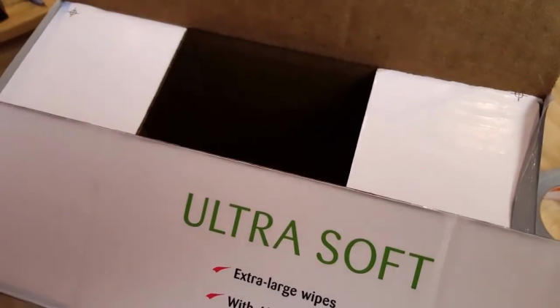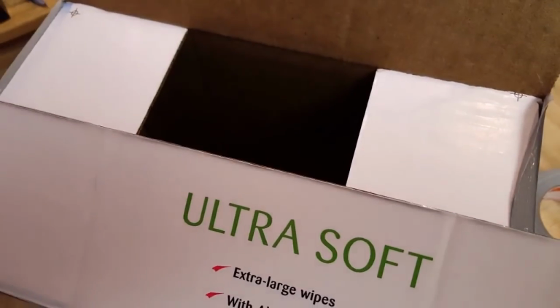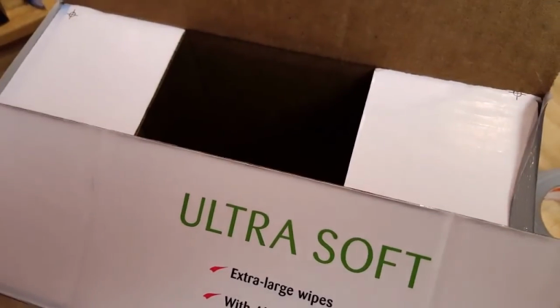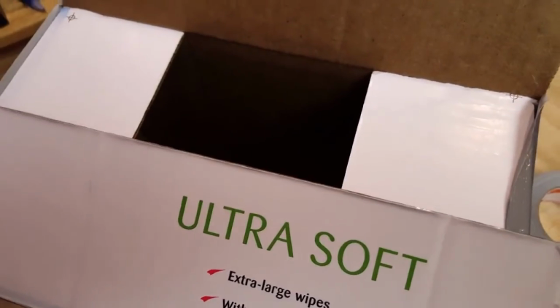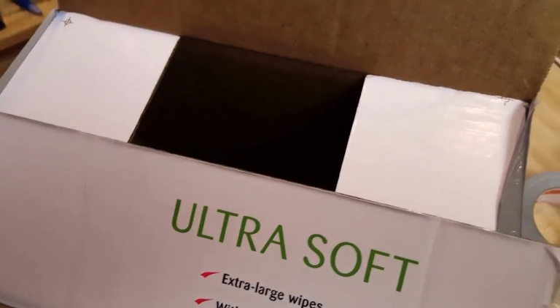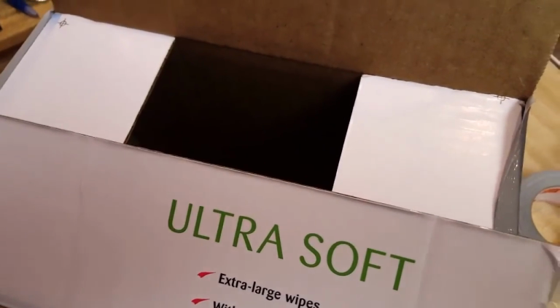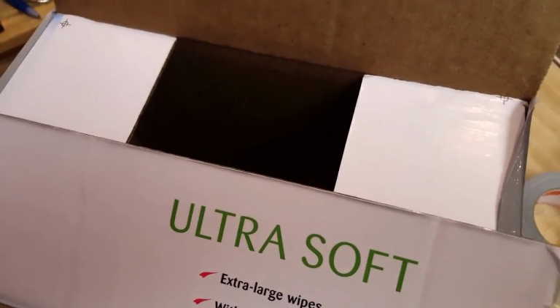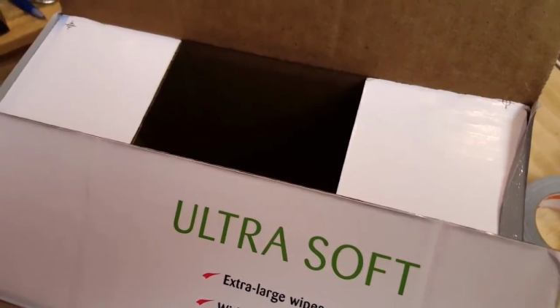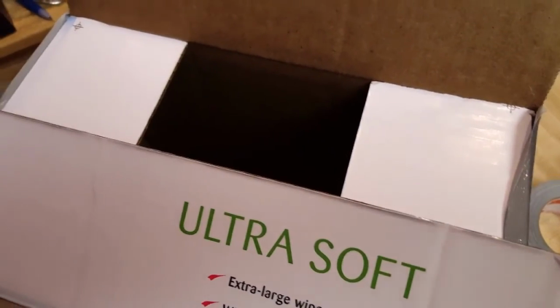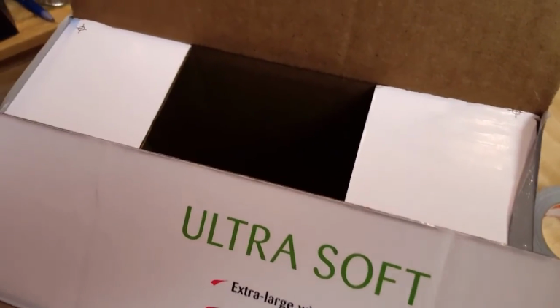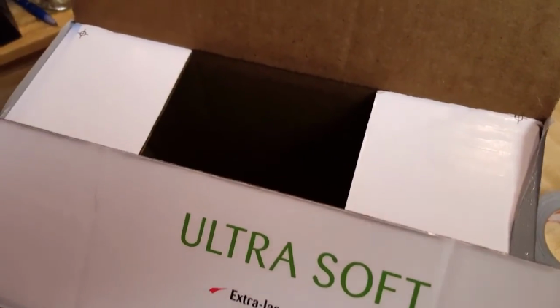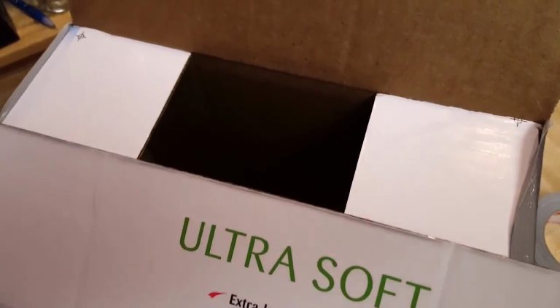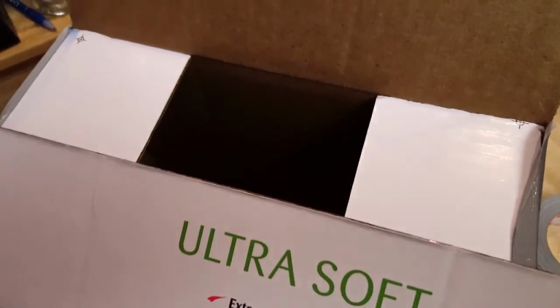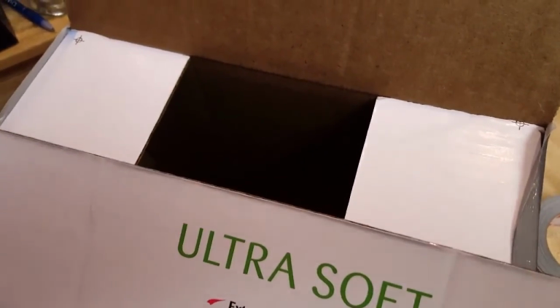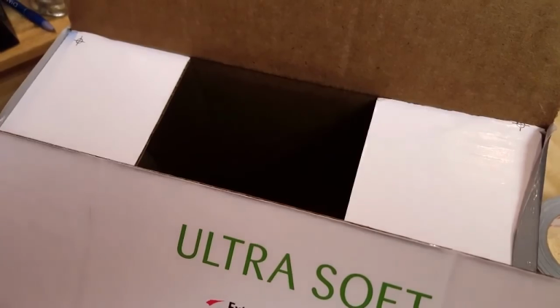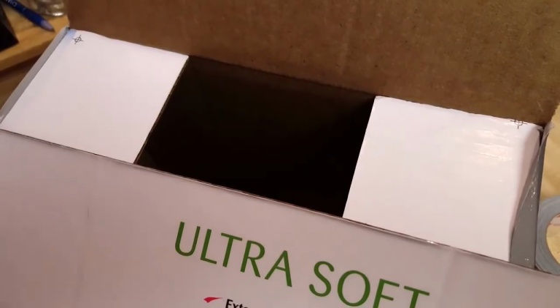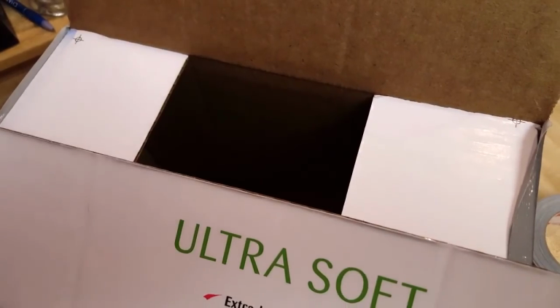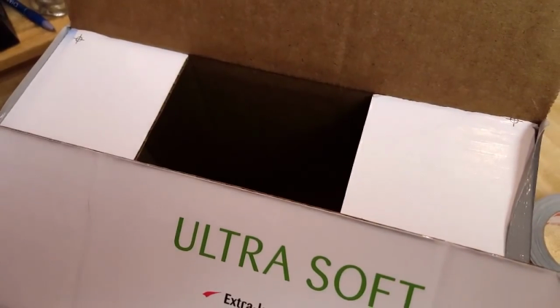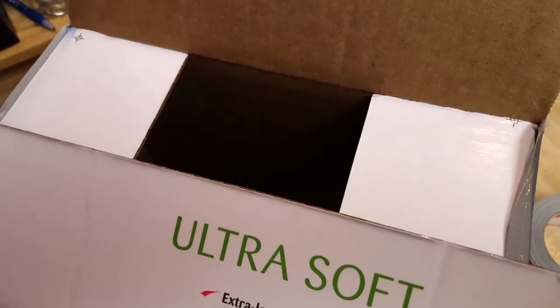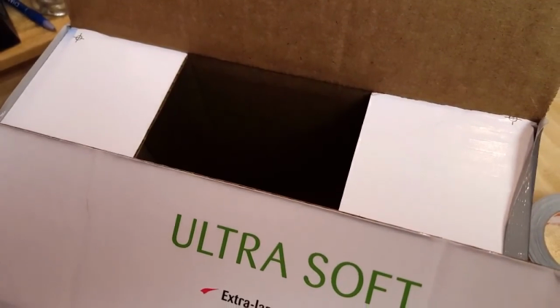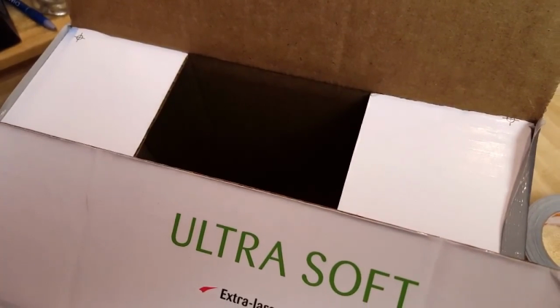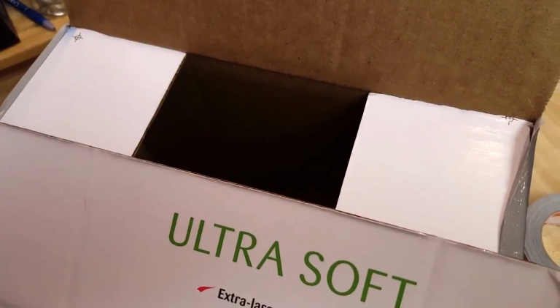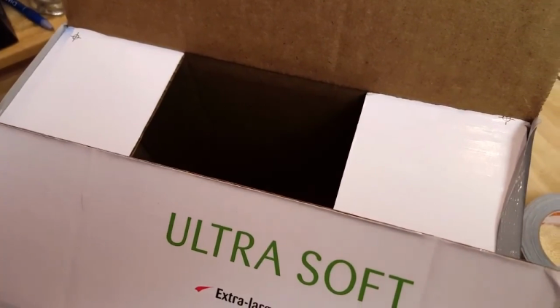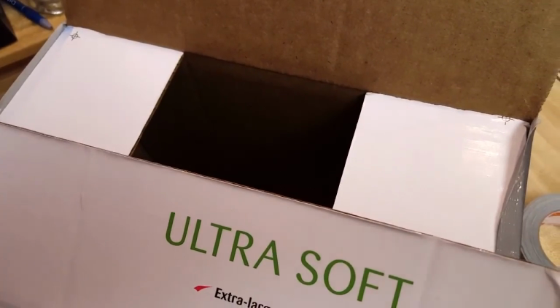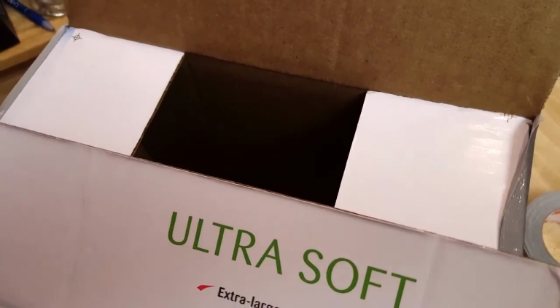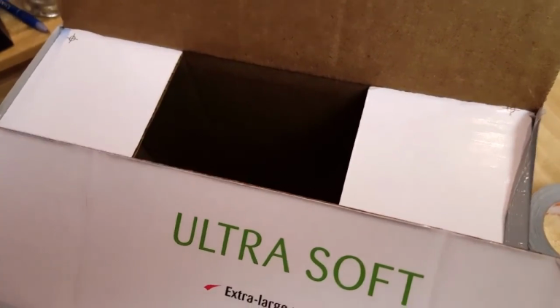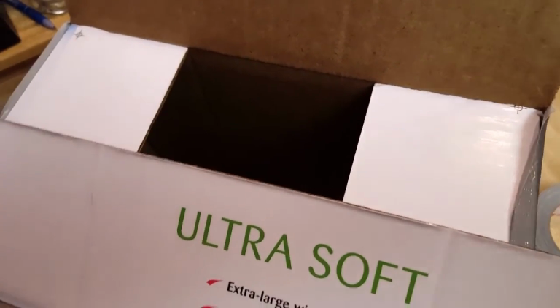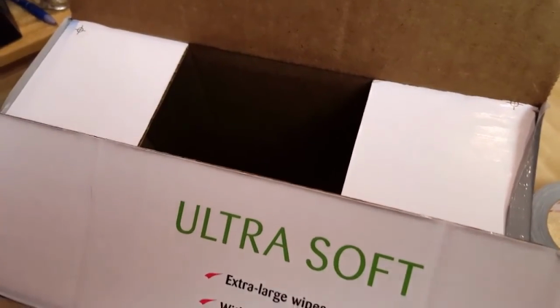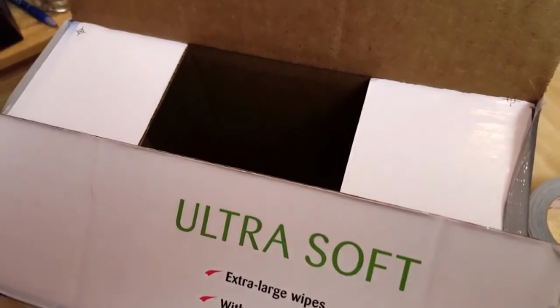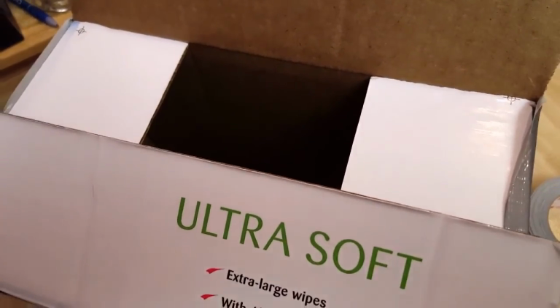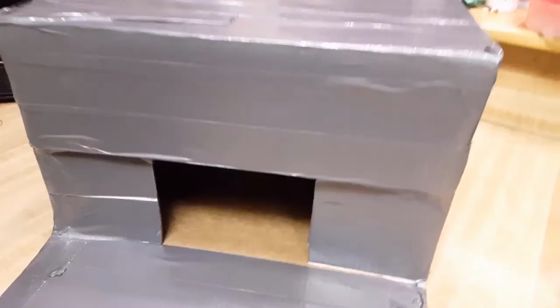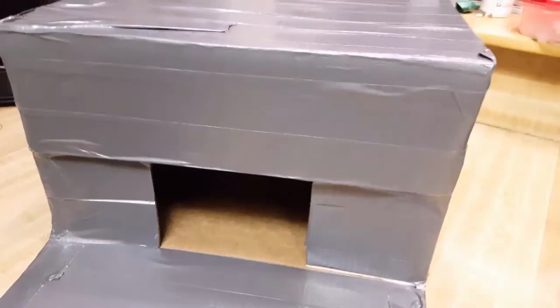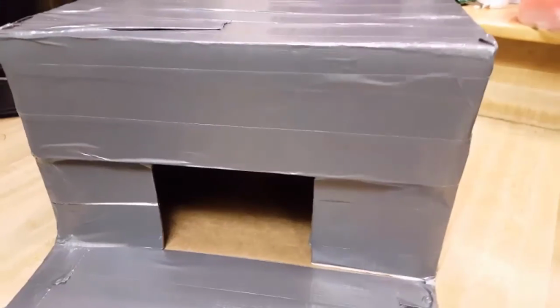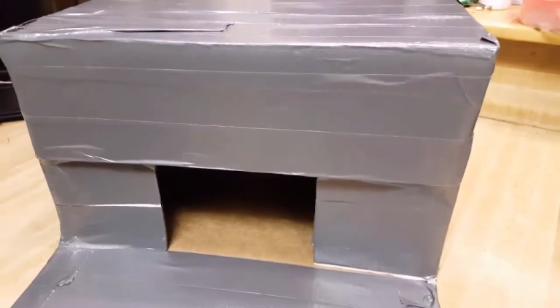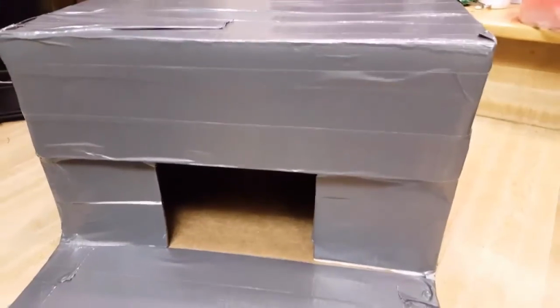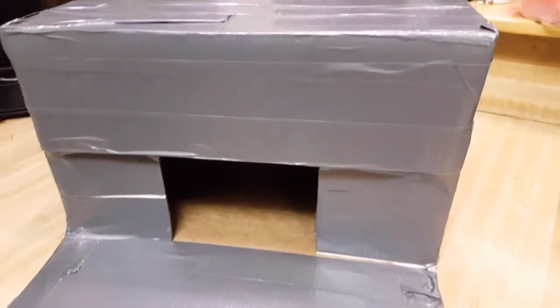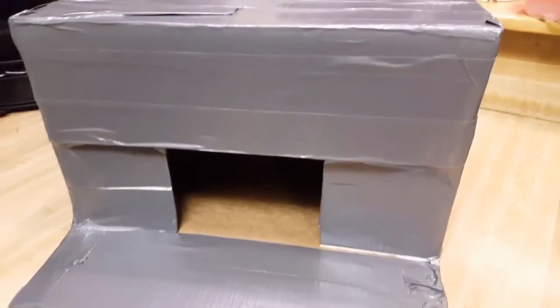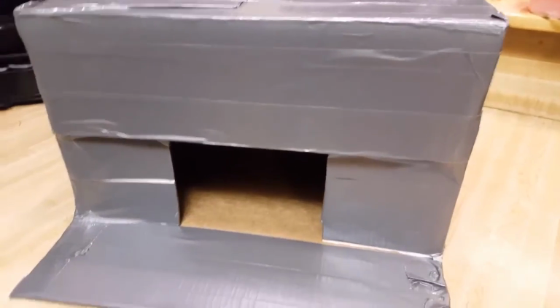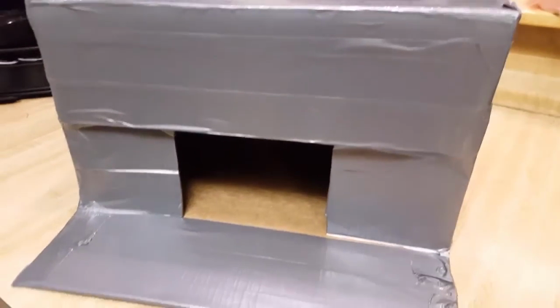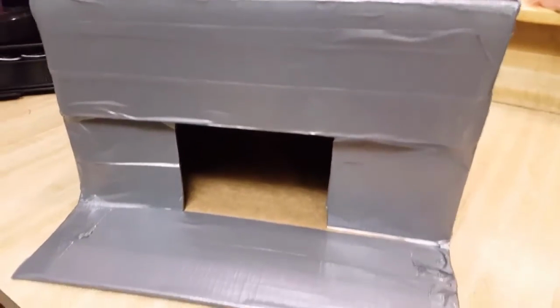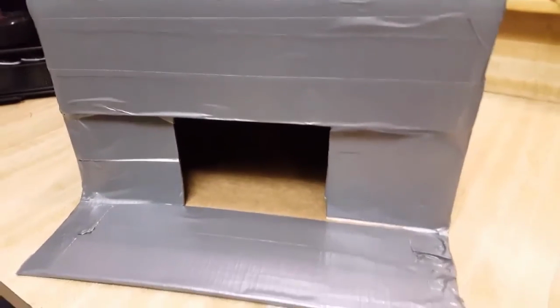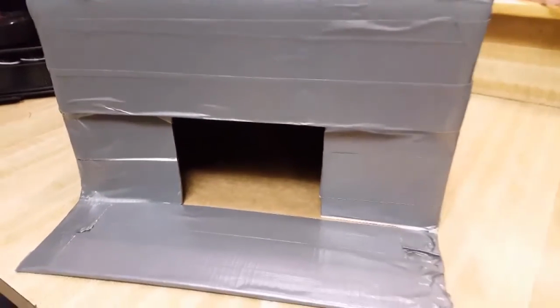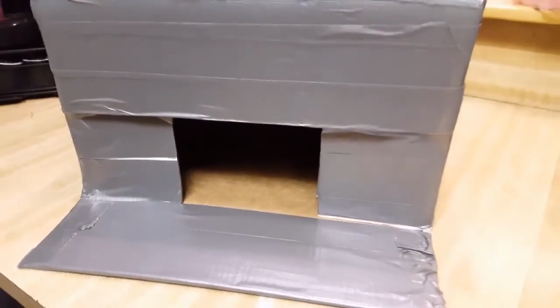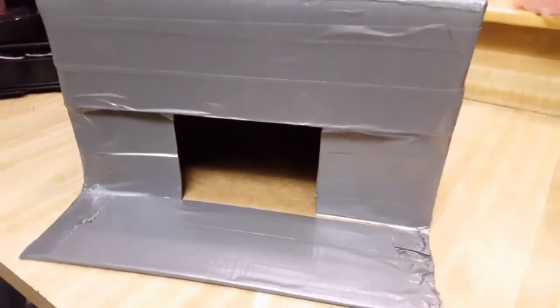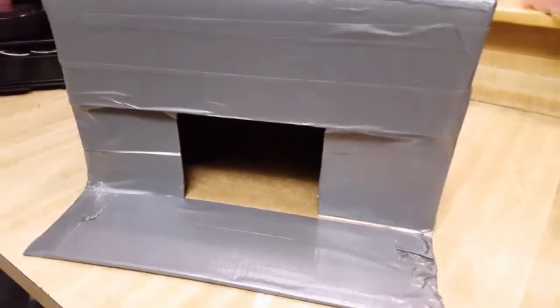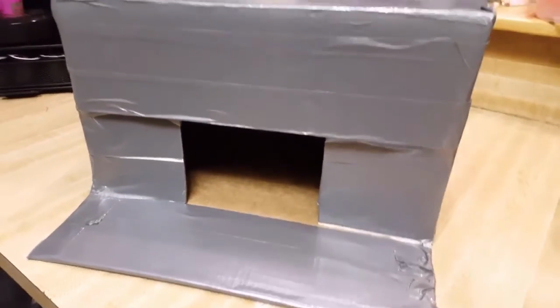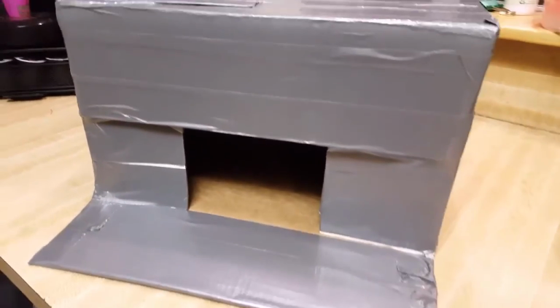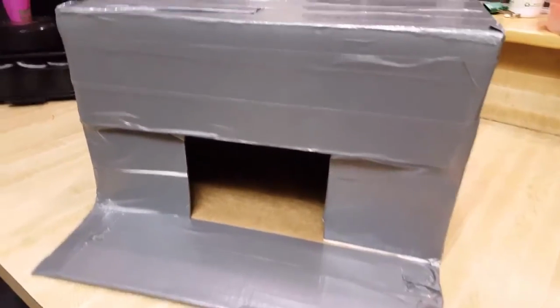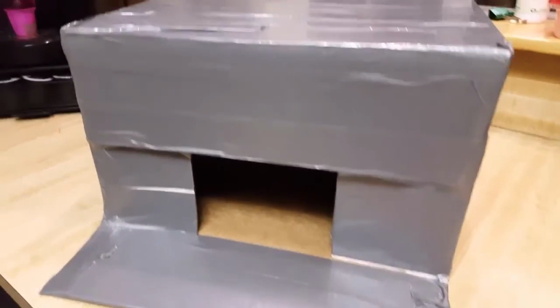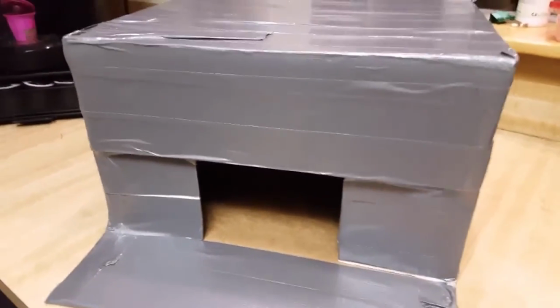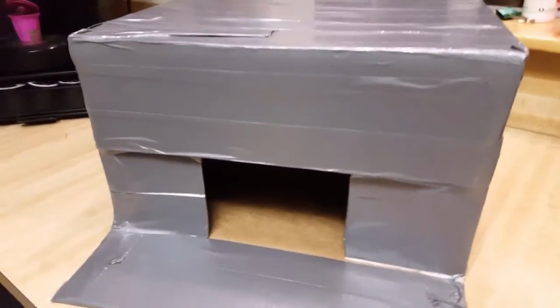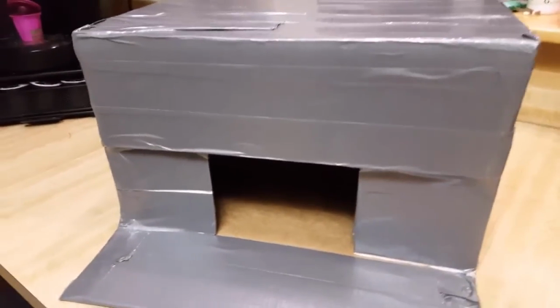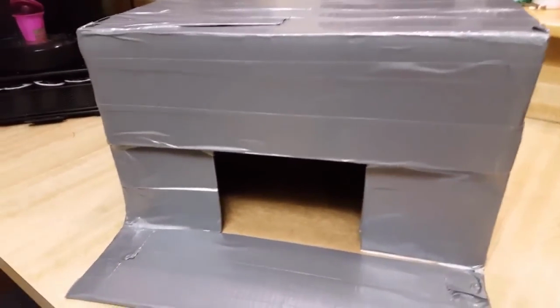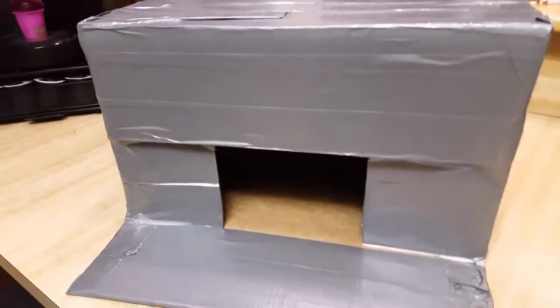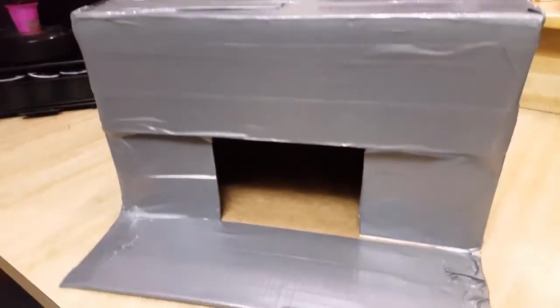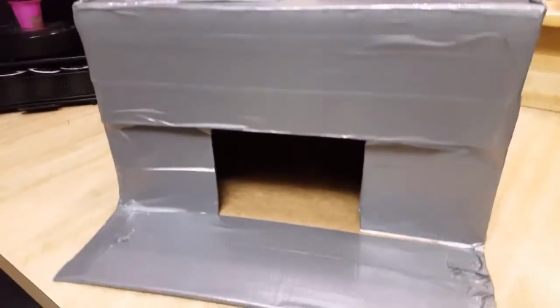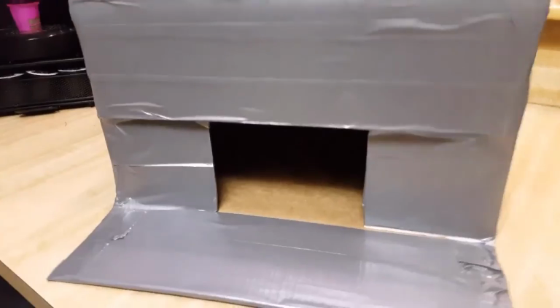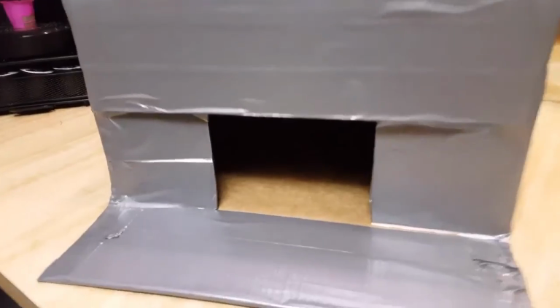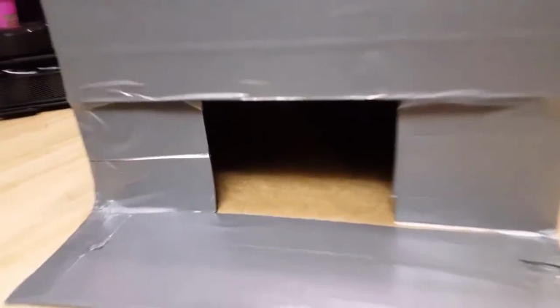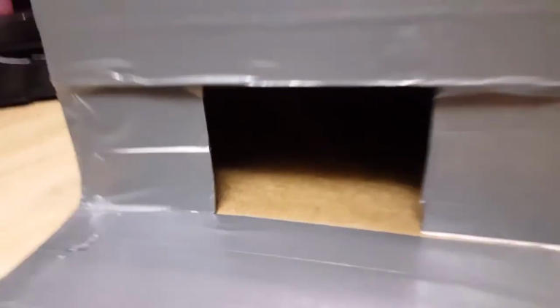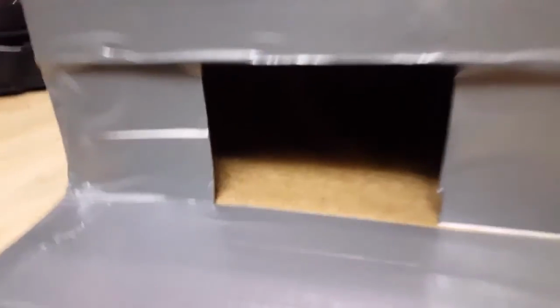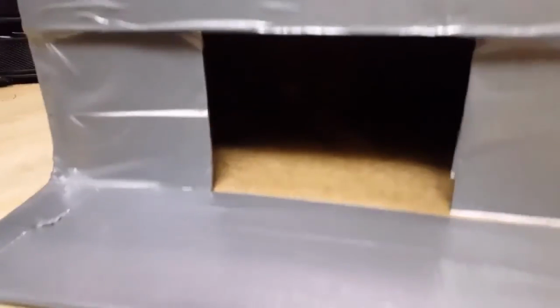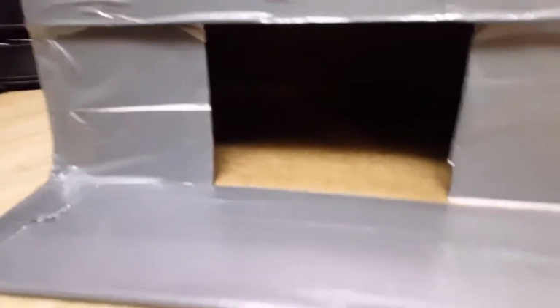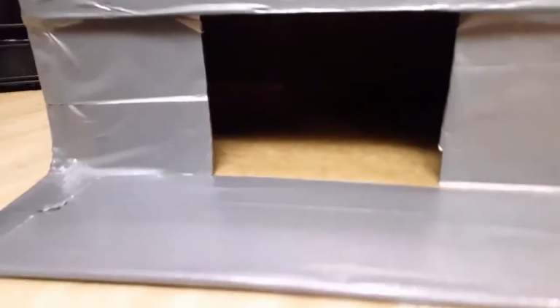It's like a duck in there. Then I'll stuff it with some hay. Here is the box, and so I will just stuff it with hay.